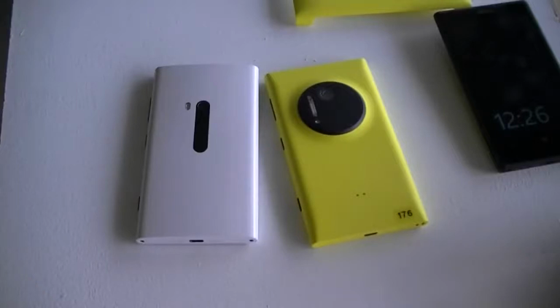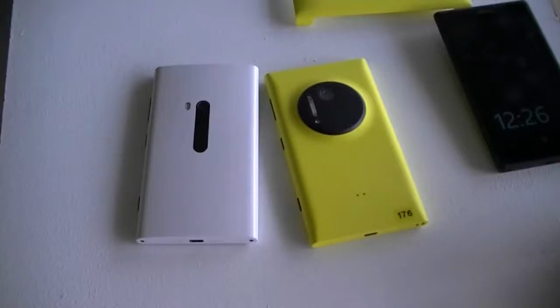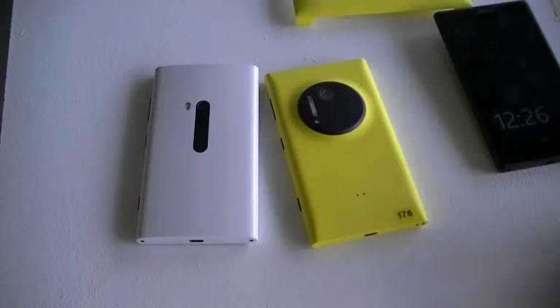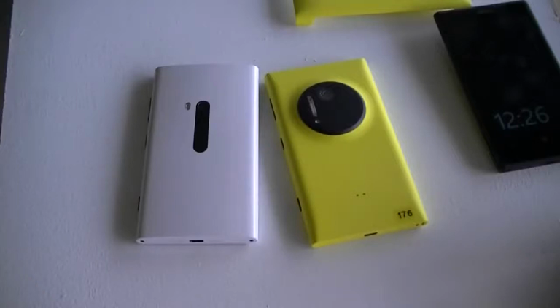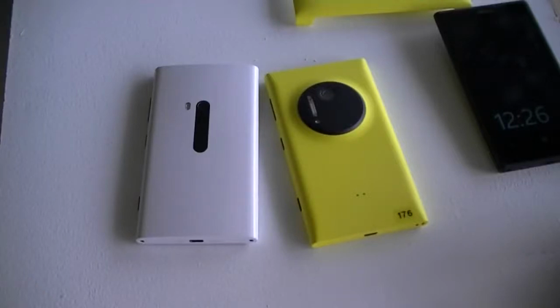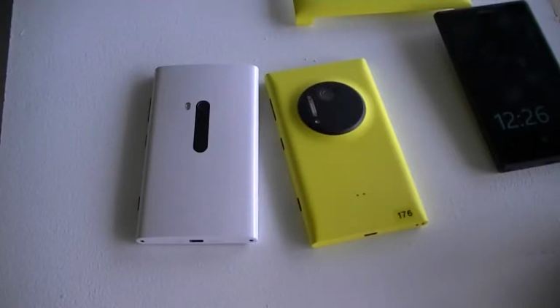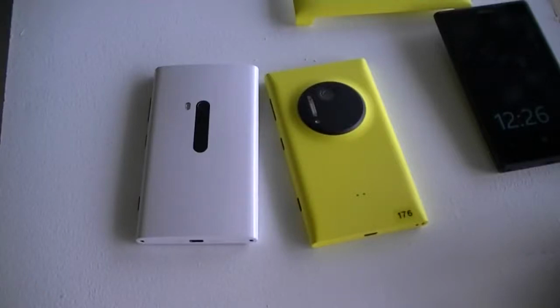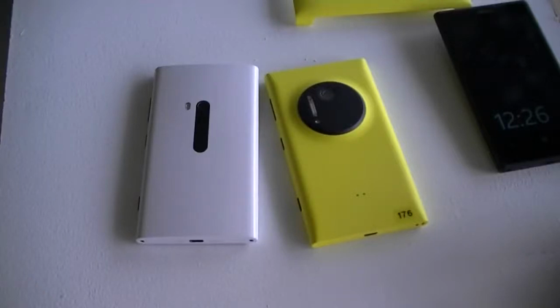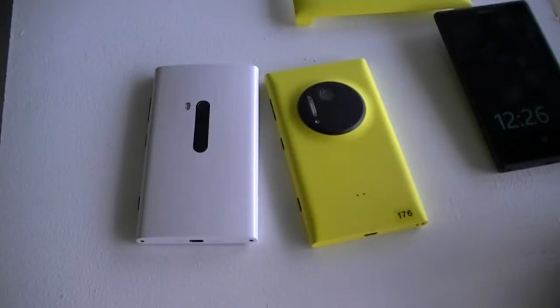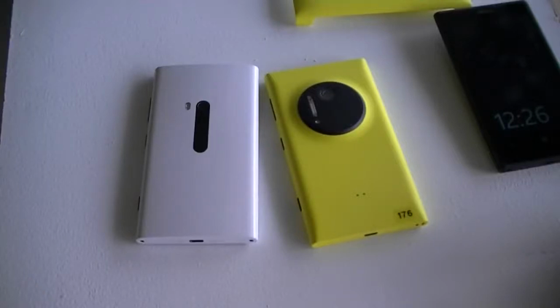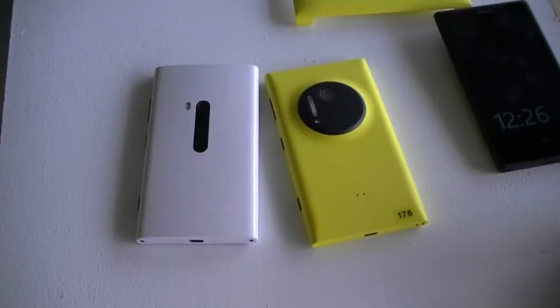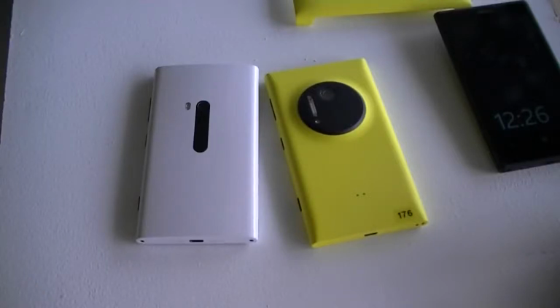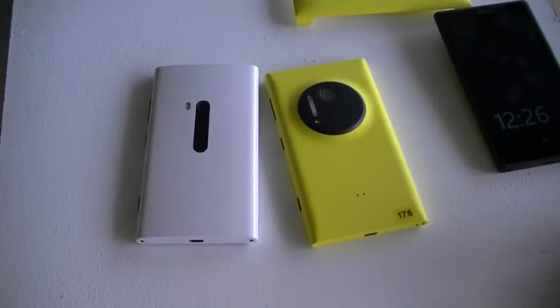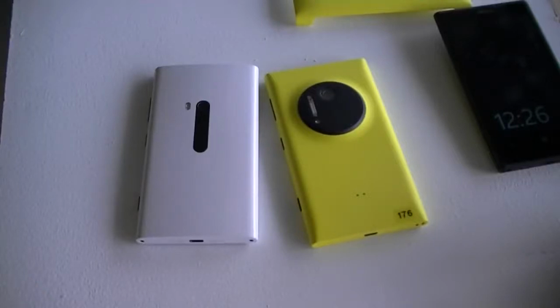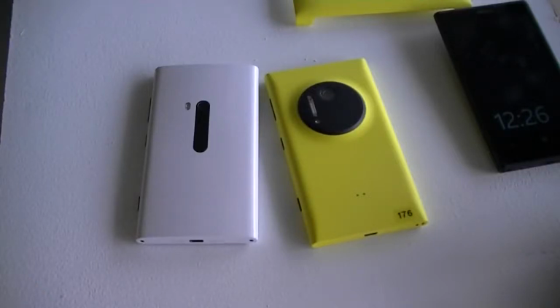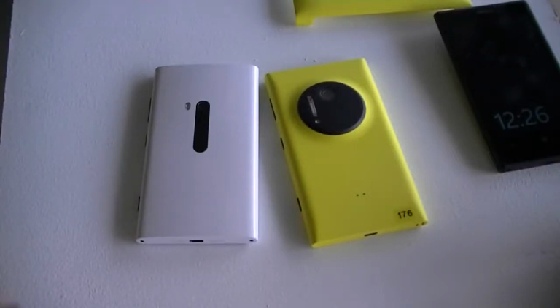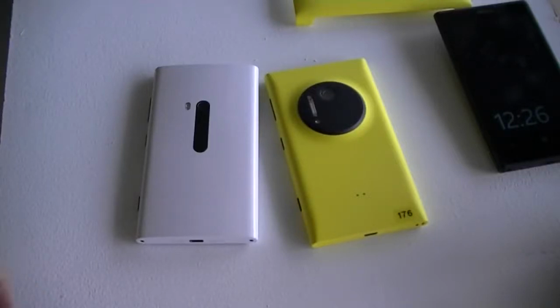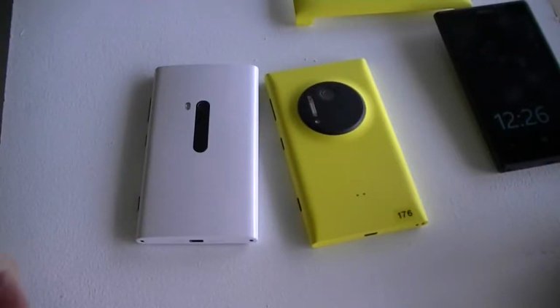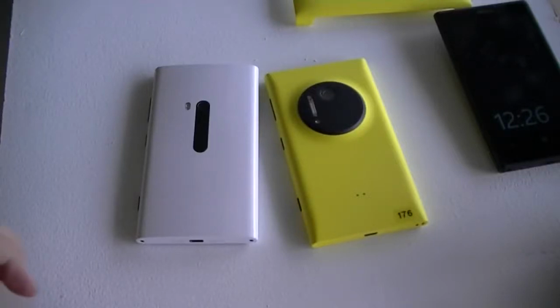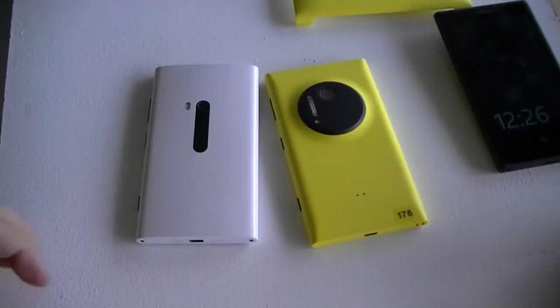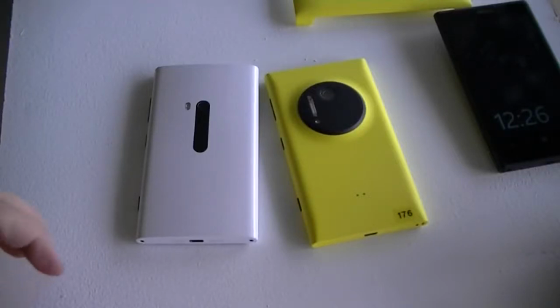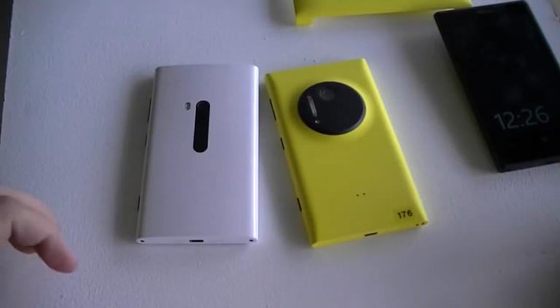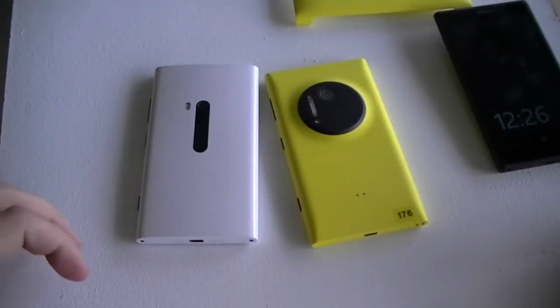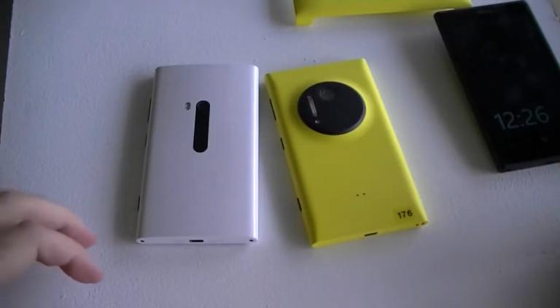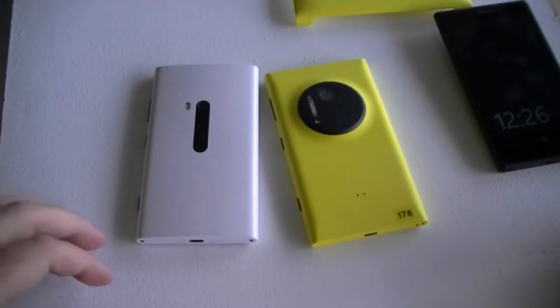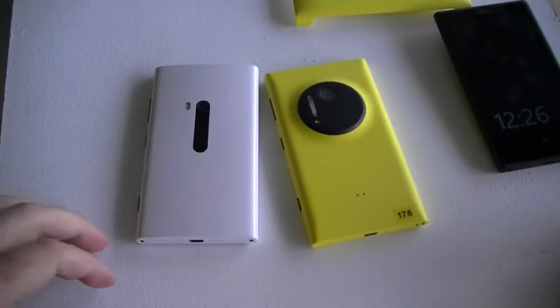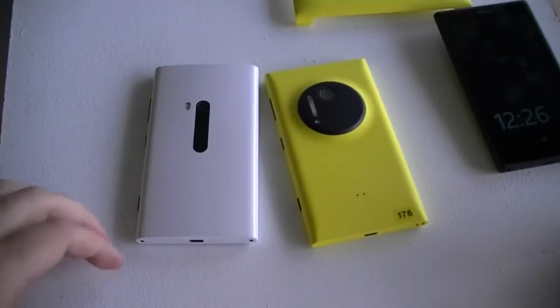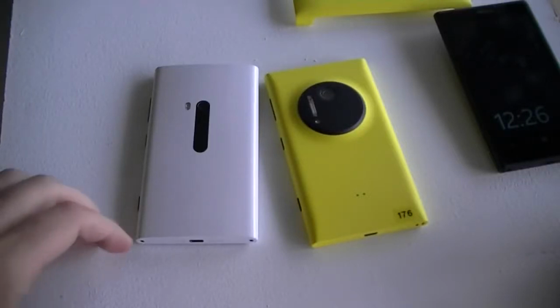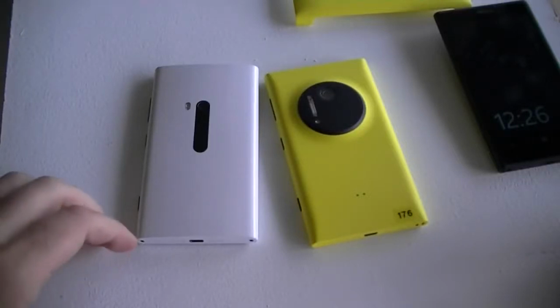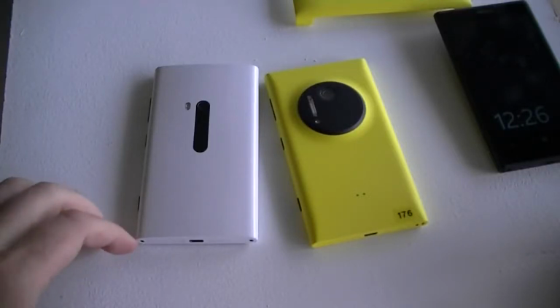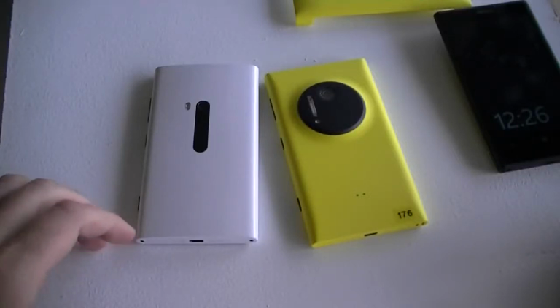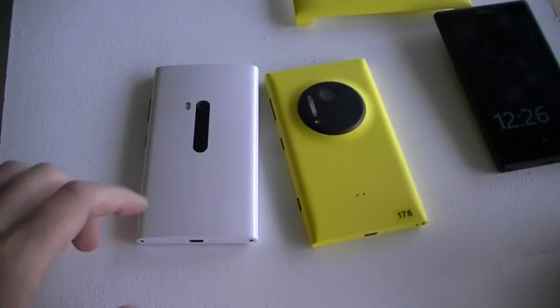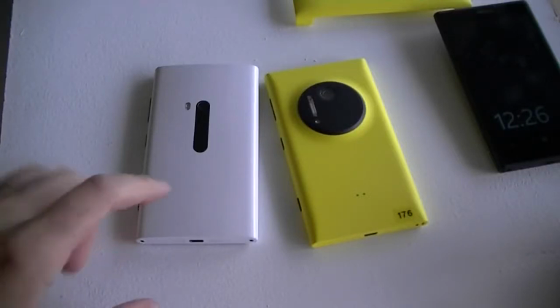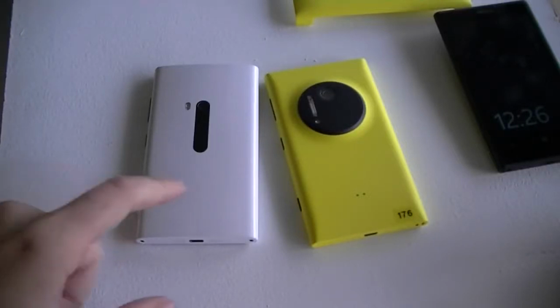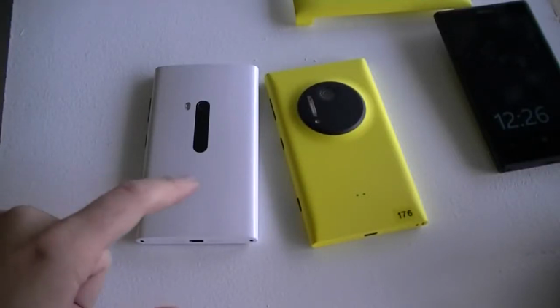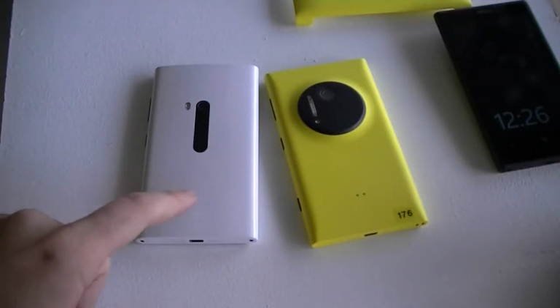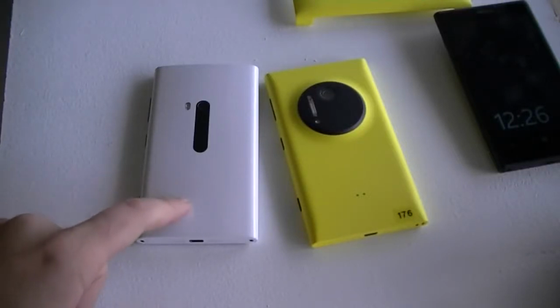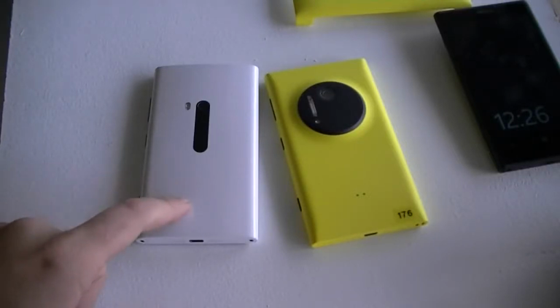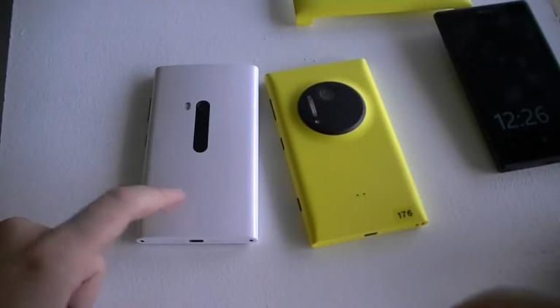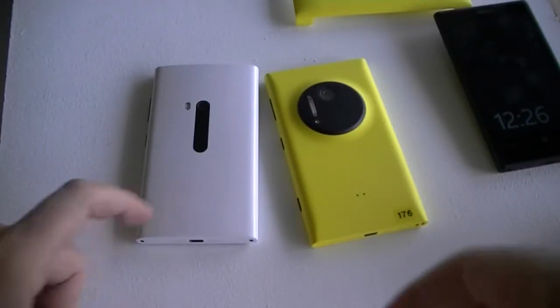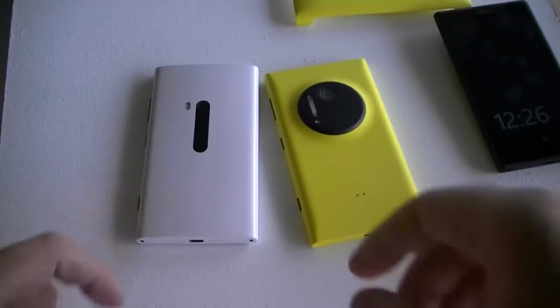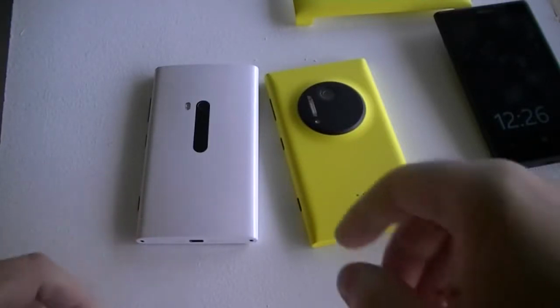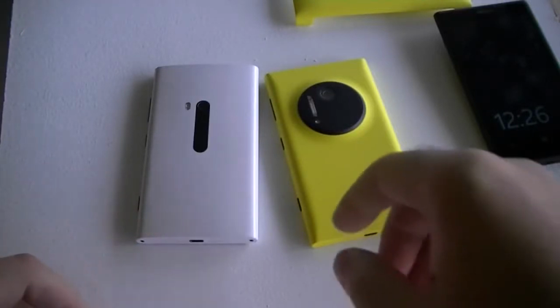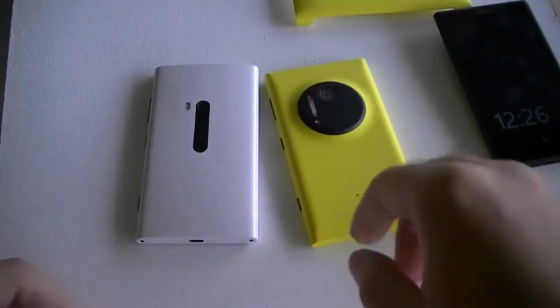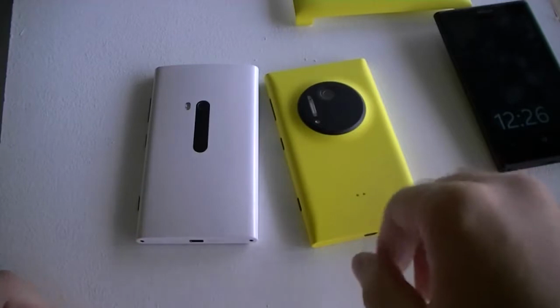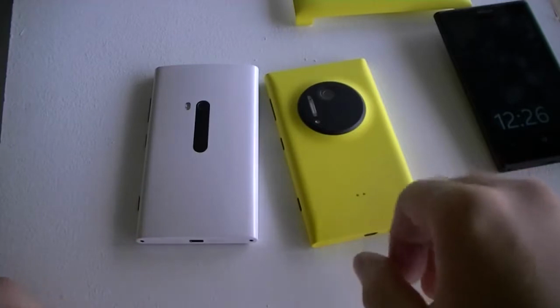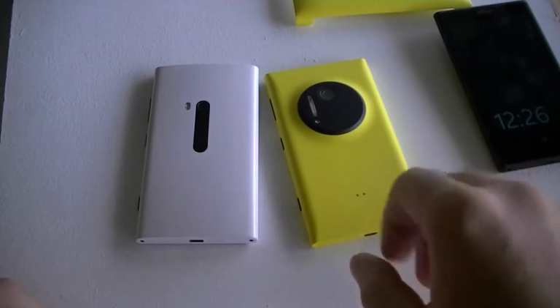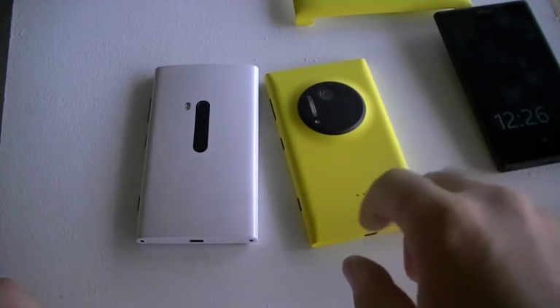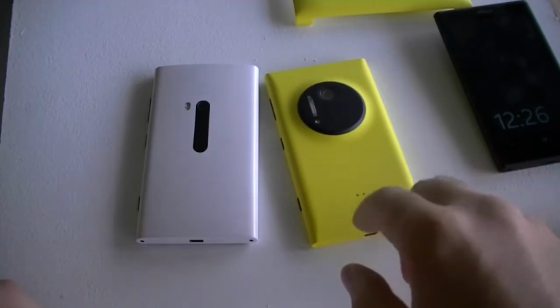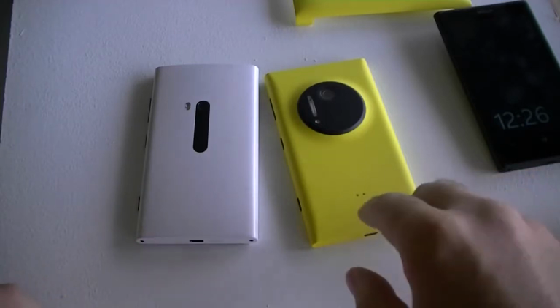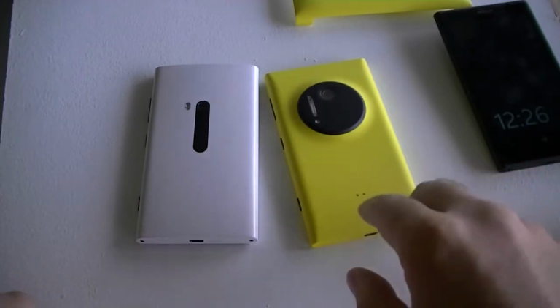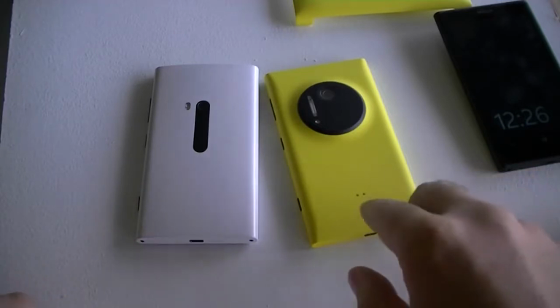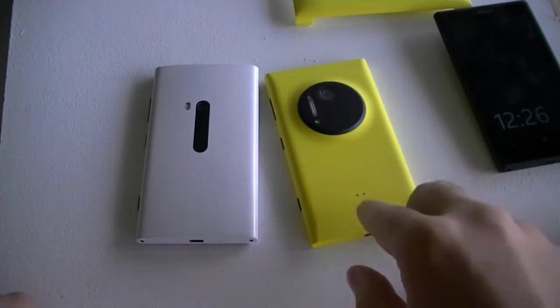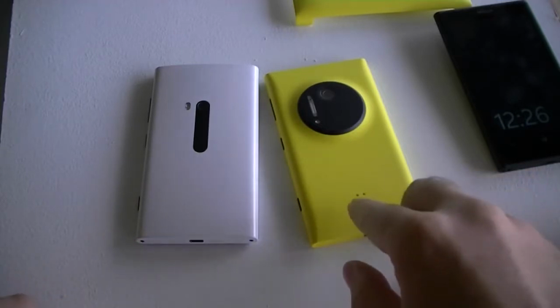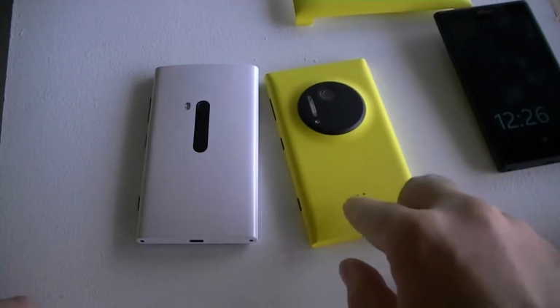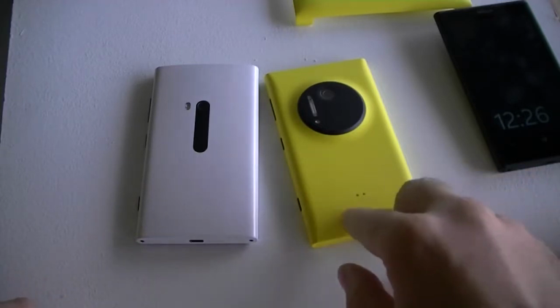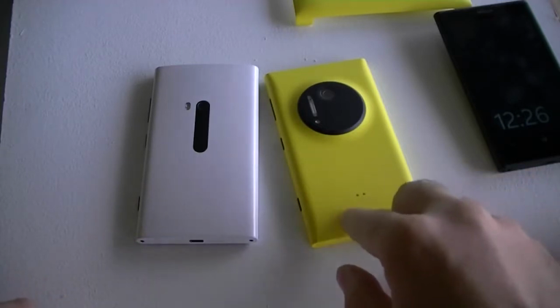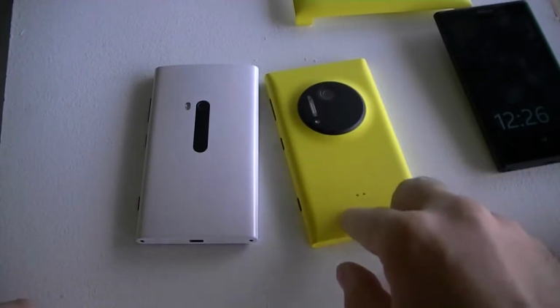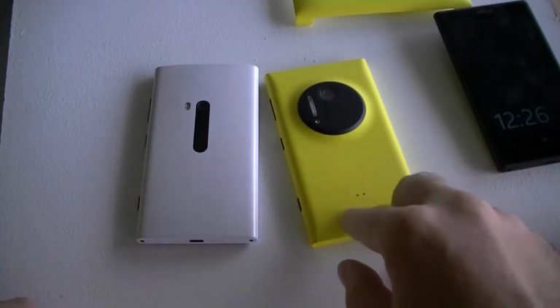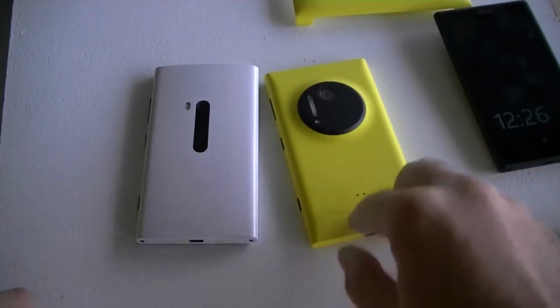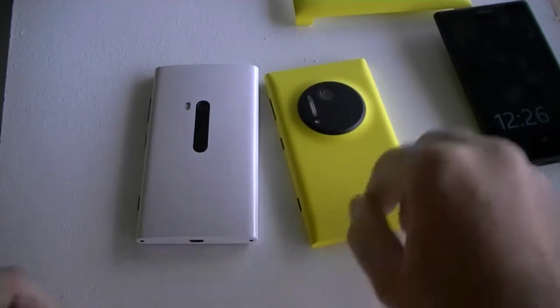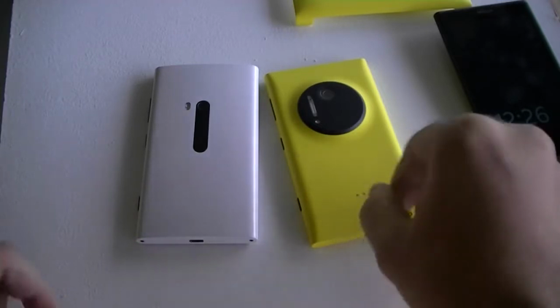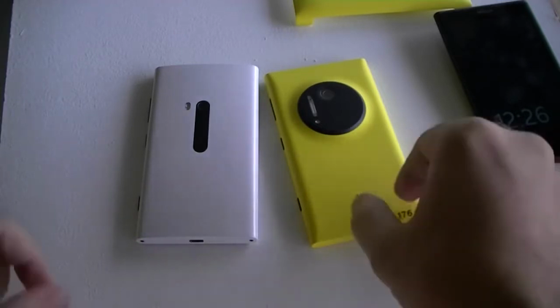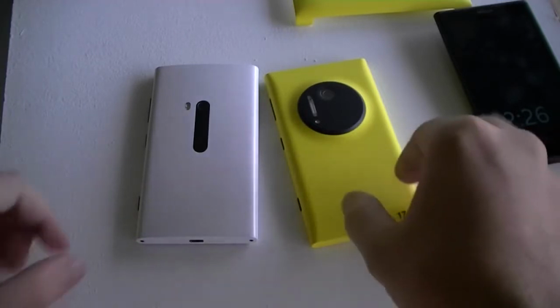Hi there, this is Adam Lane from Pocketnow.com and we're here with the Lumia 920 versus the Lumia 1020.